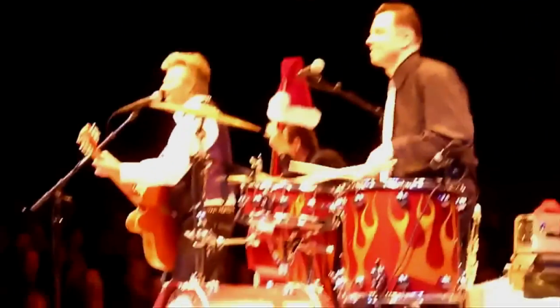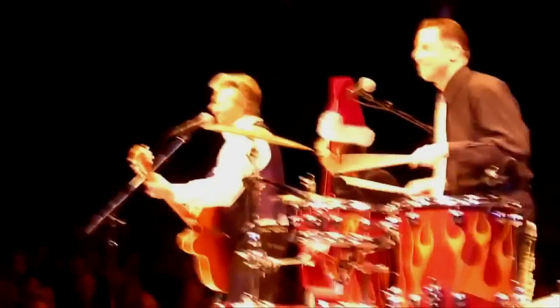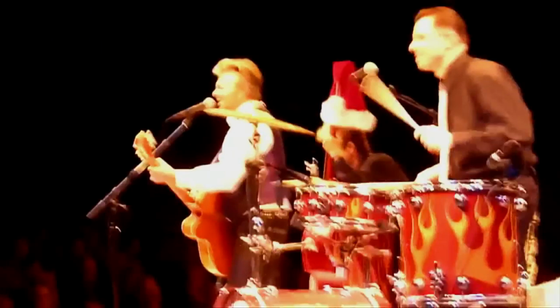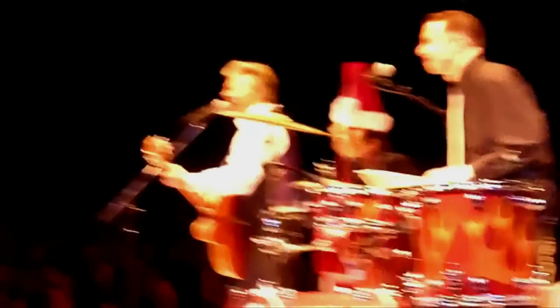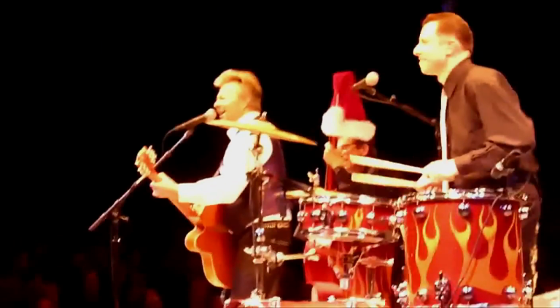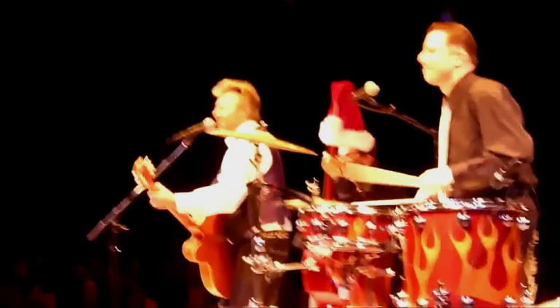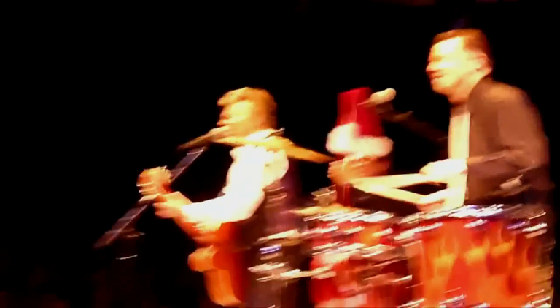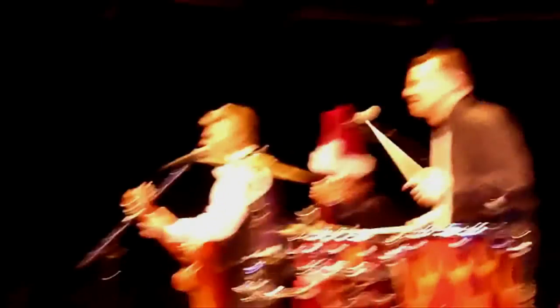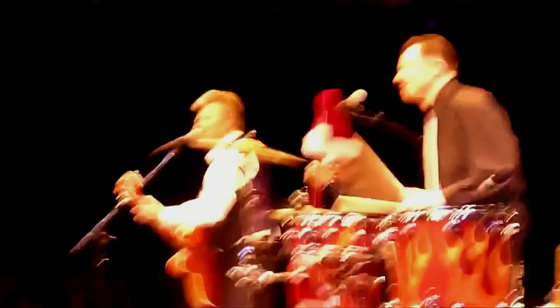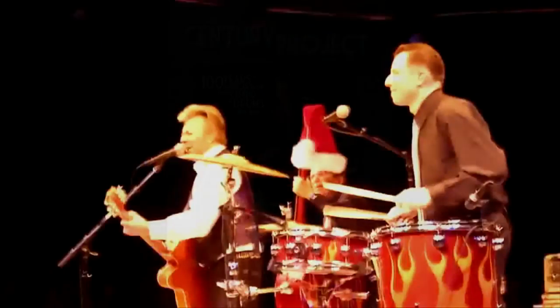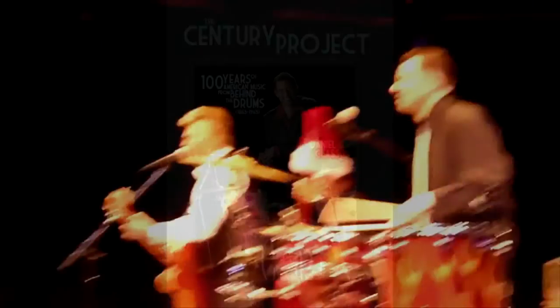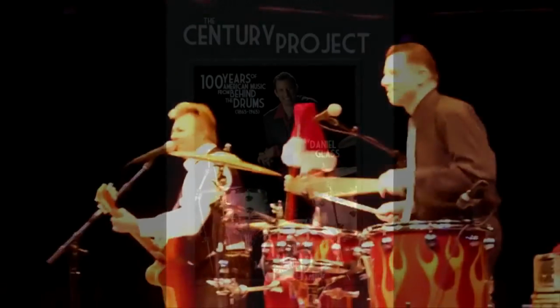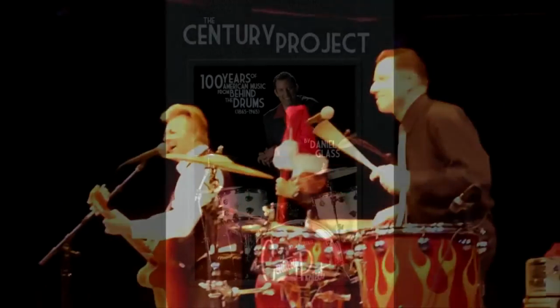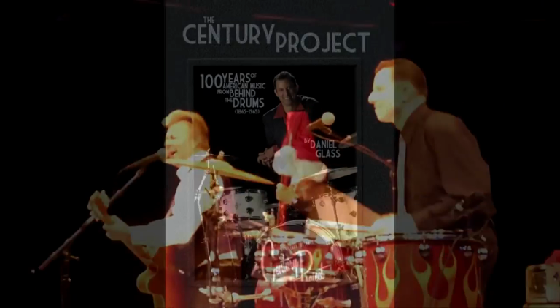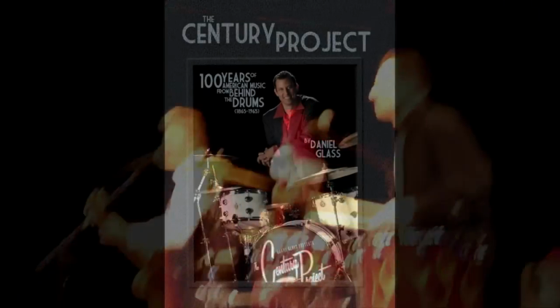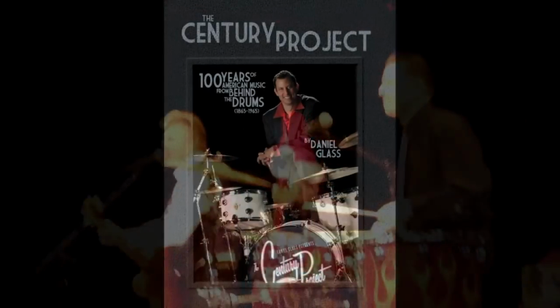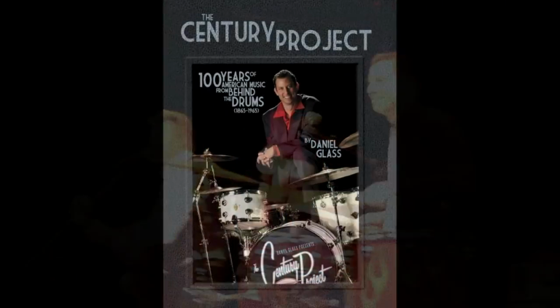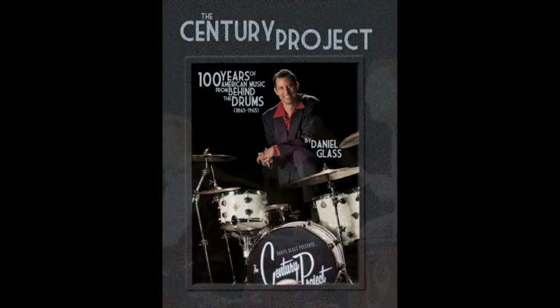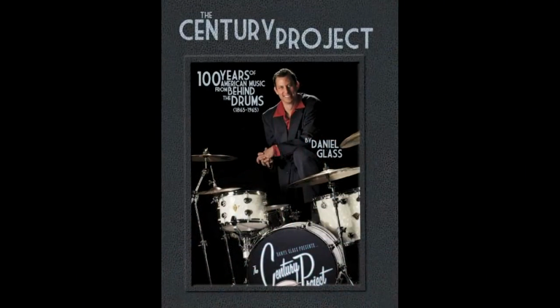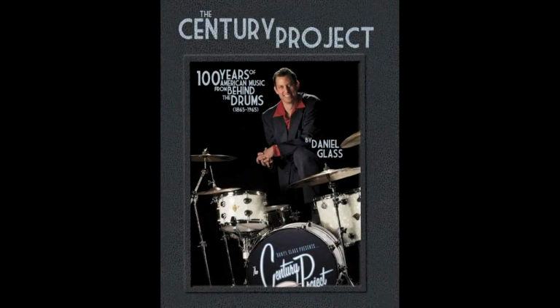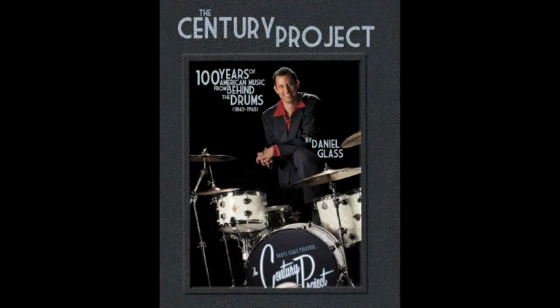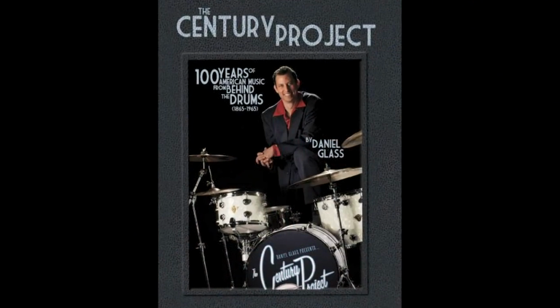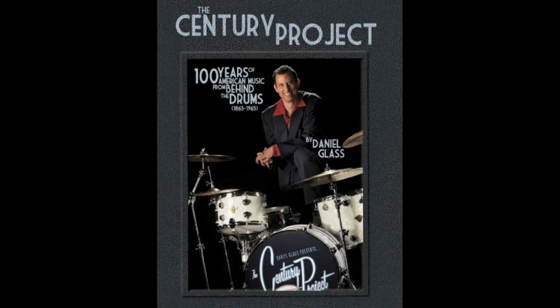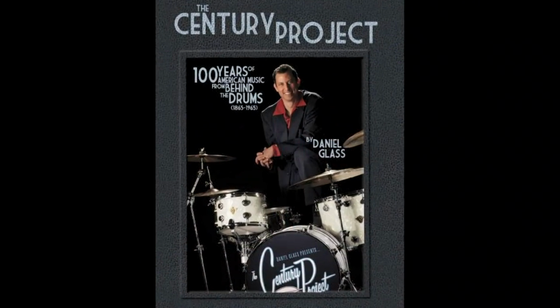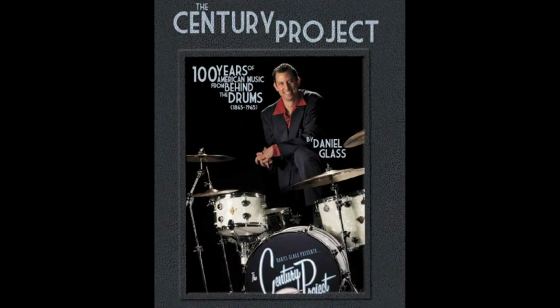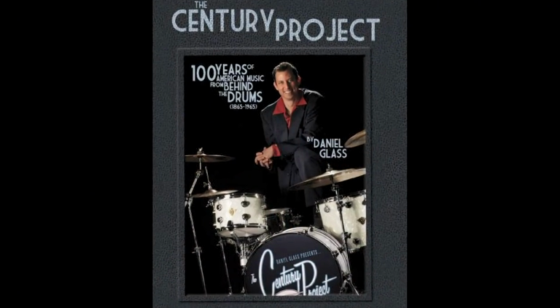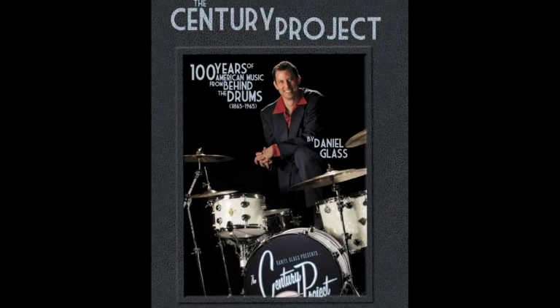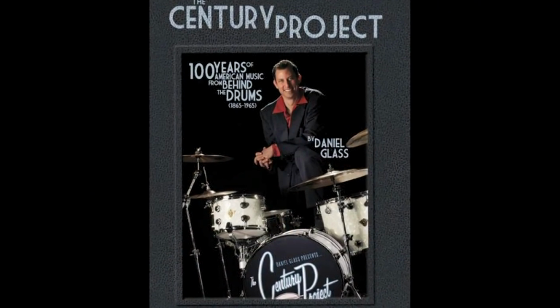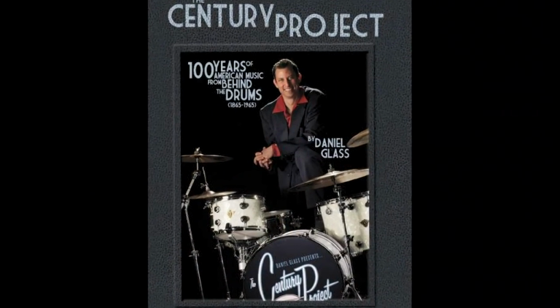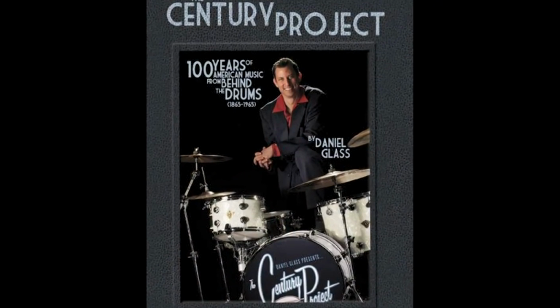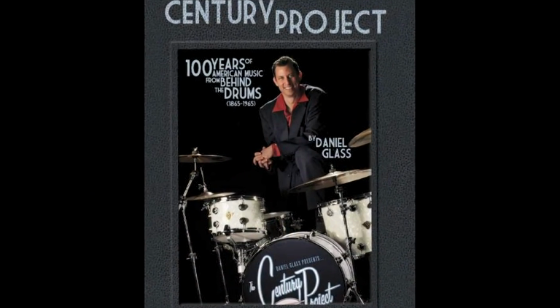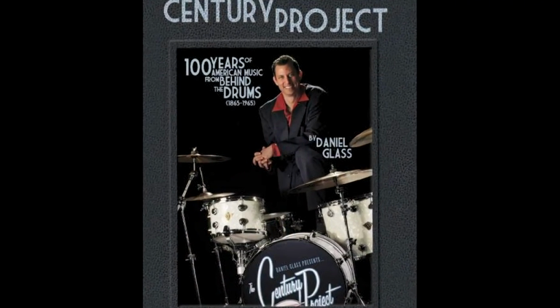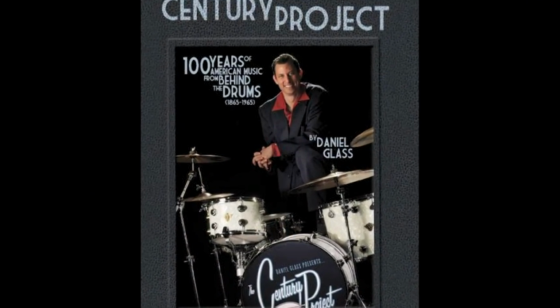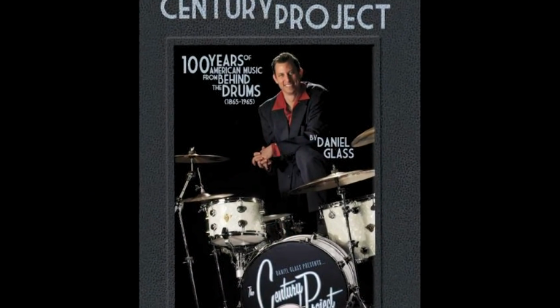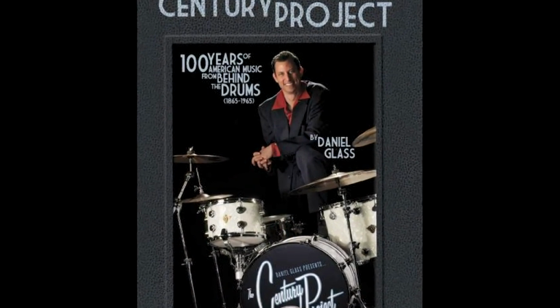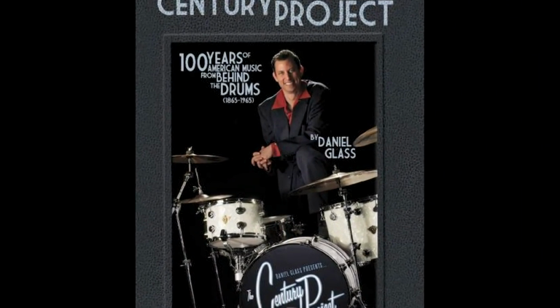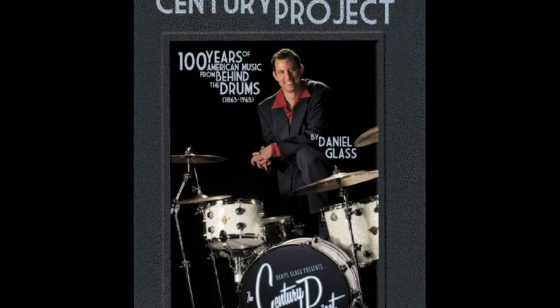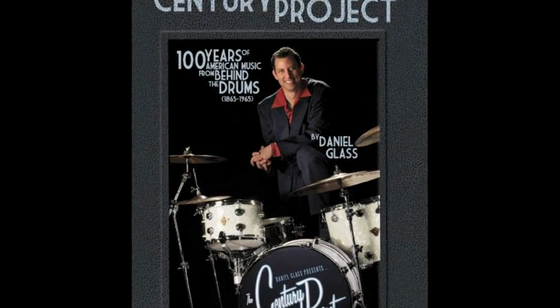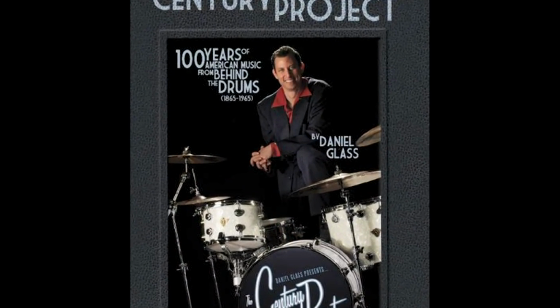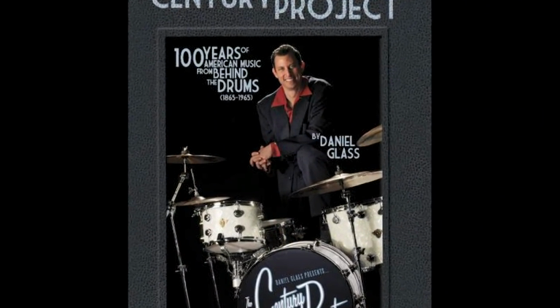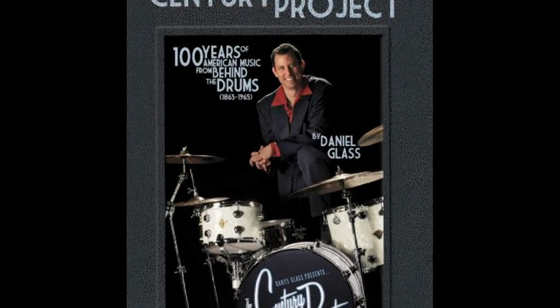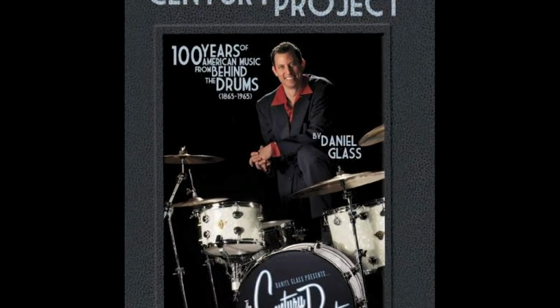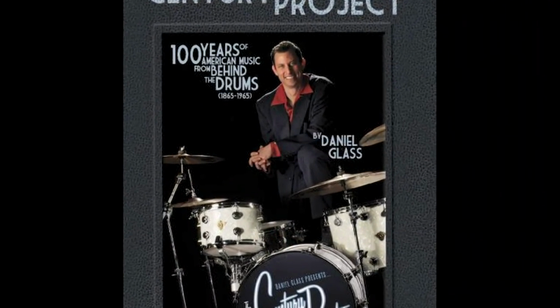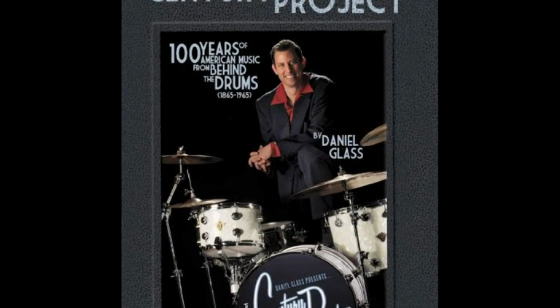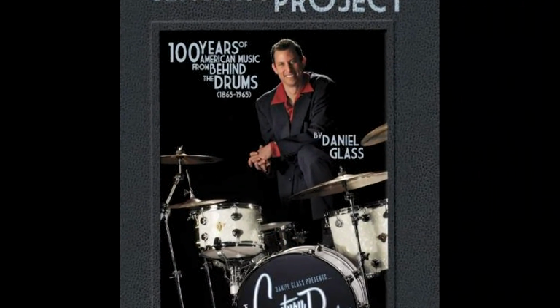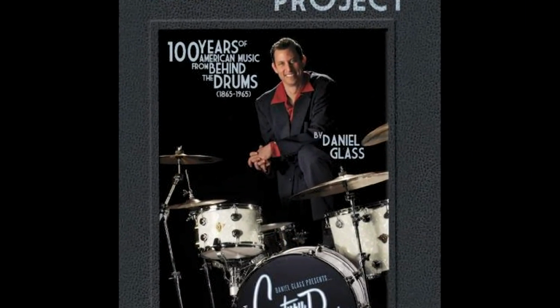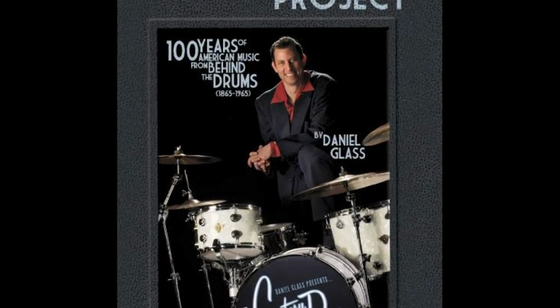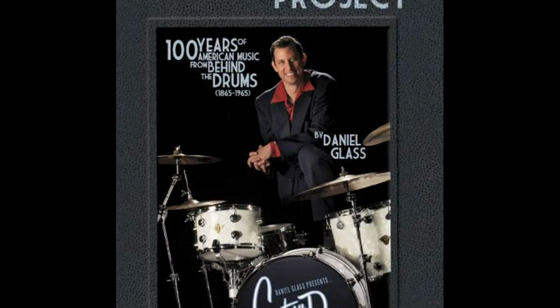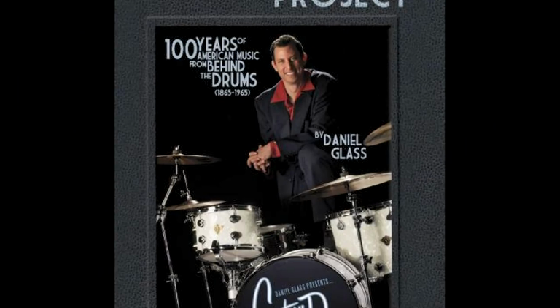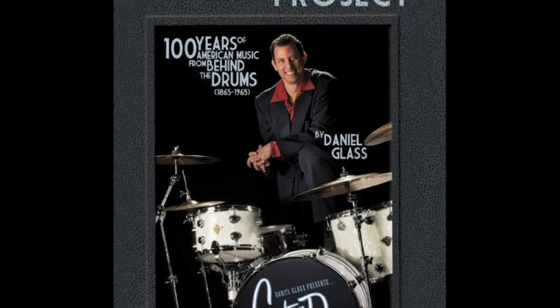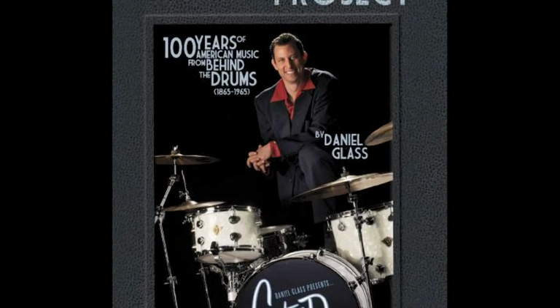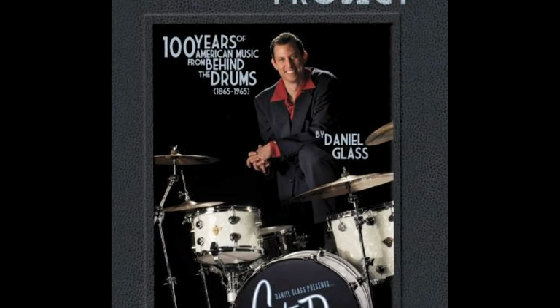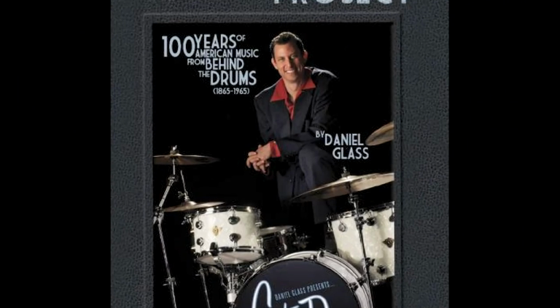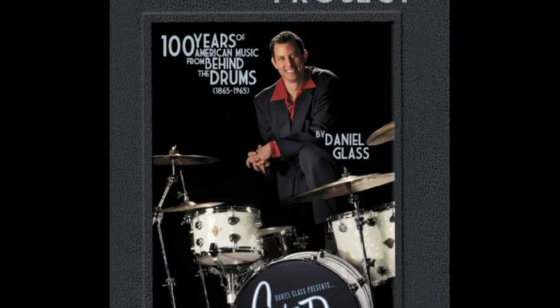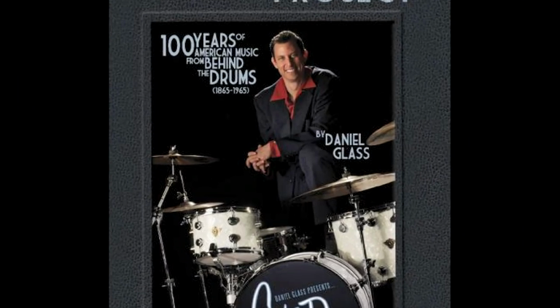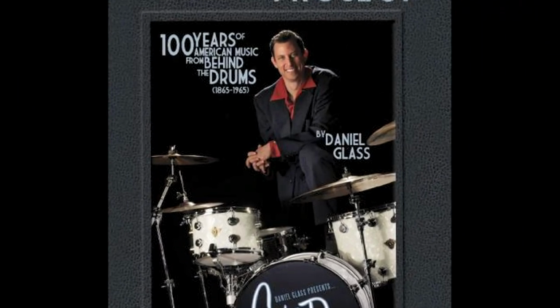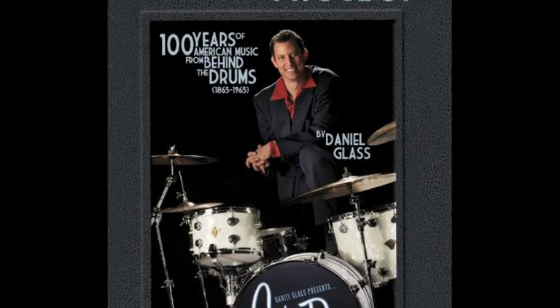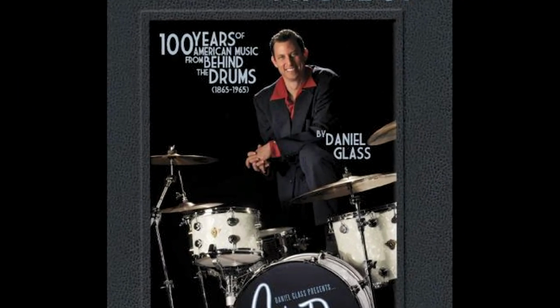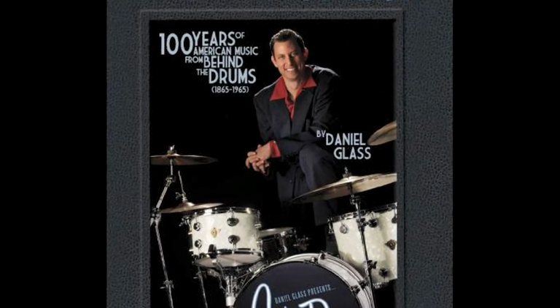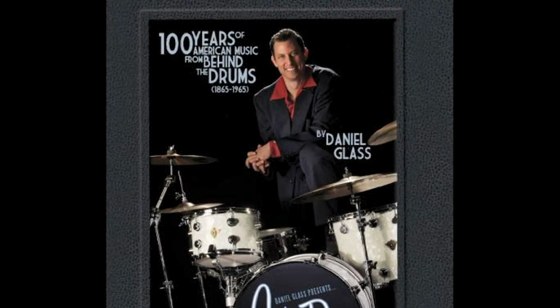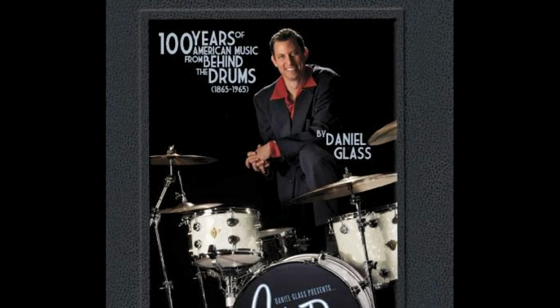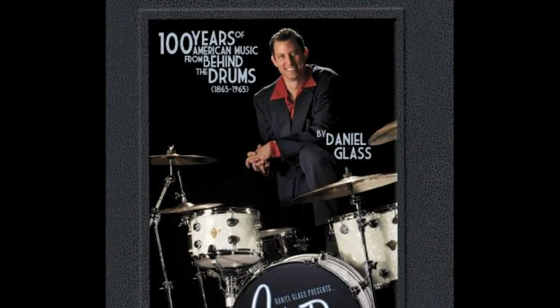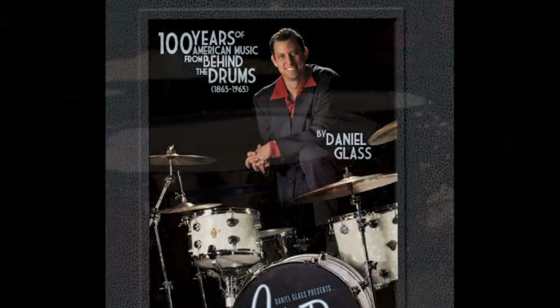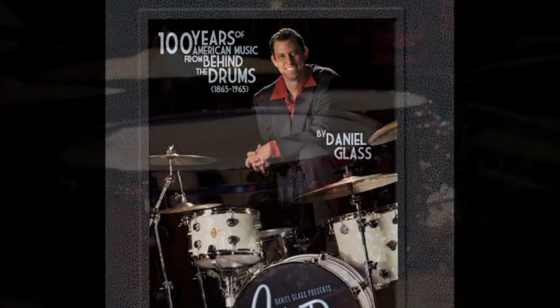Thank you so much for talking to us about the History of America Through Music. This has been Lisa Beth Kovitz for Arts in the City.